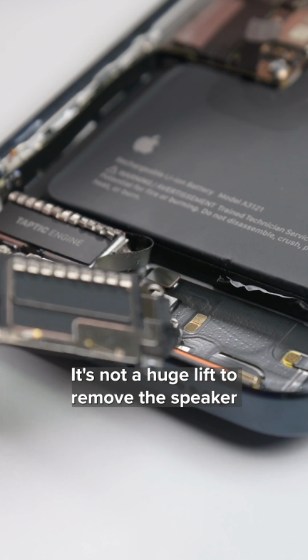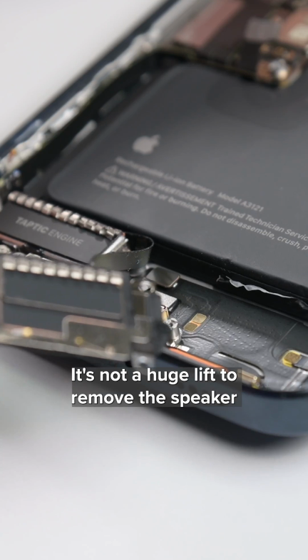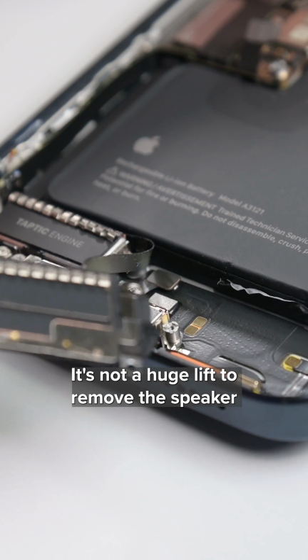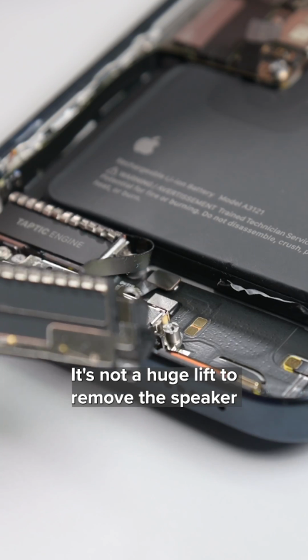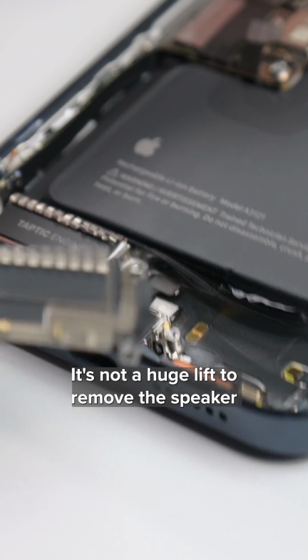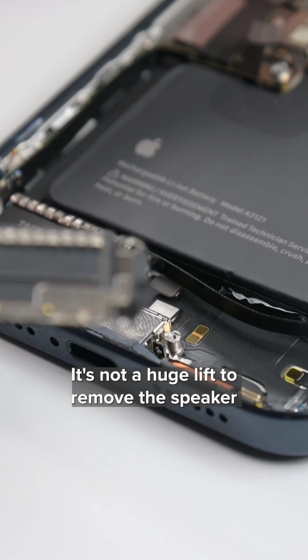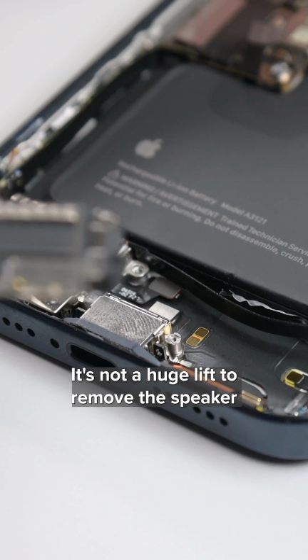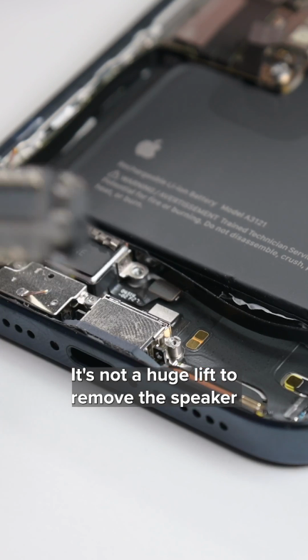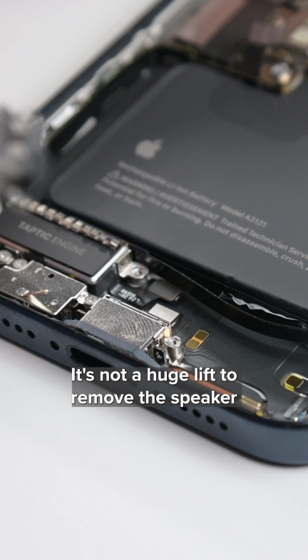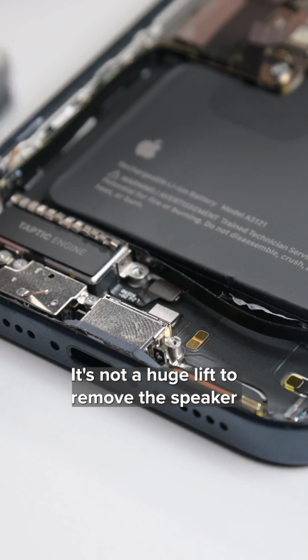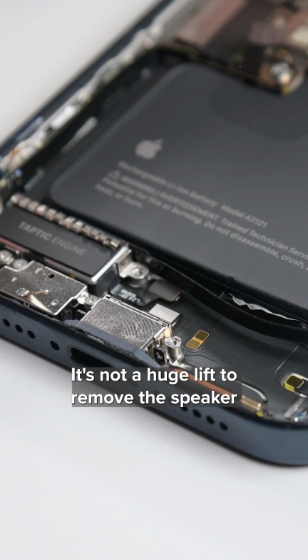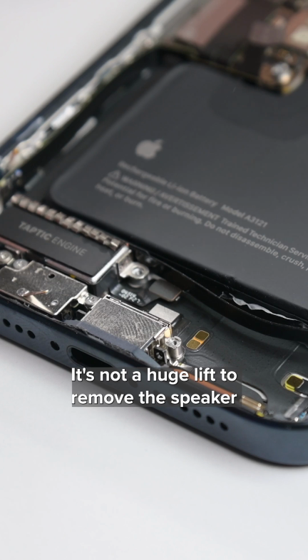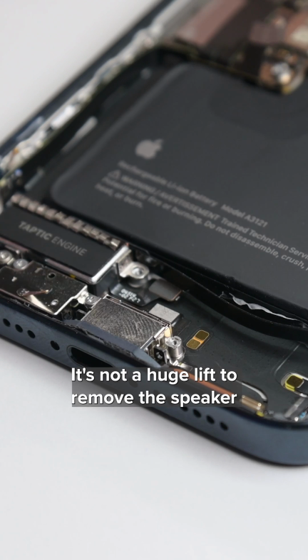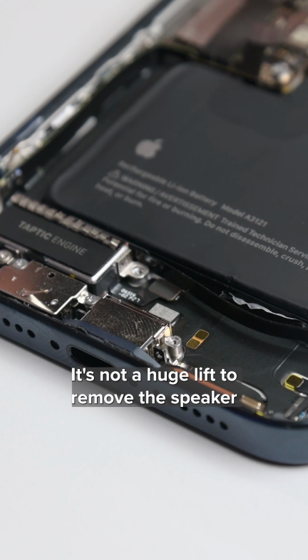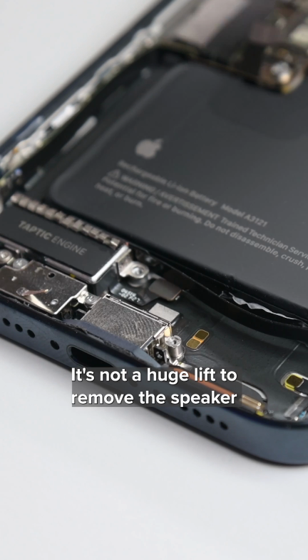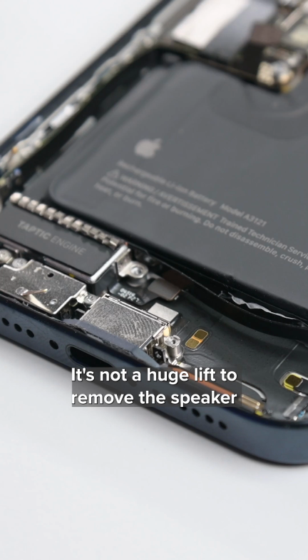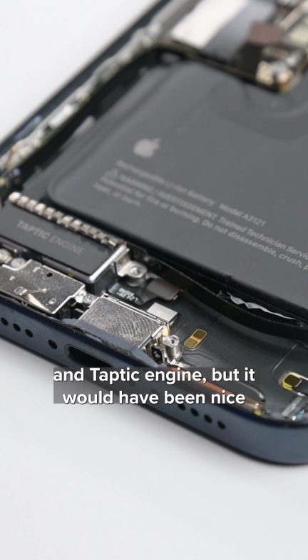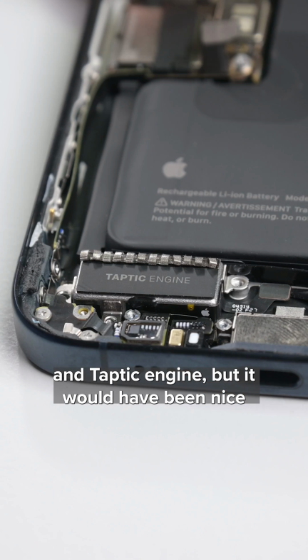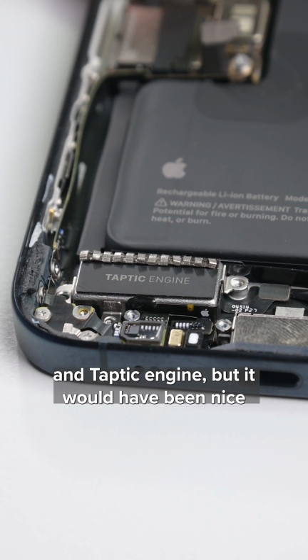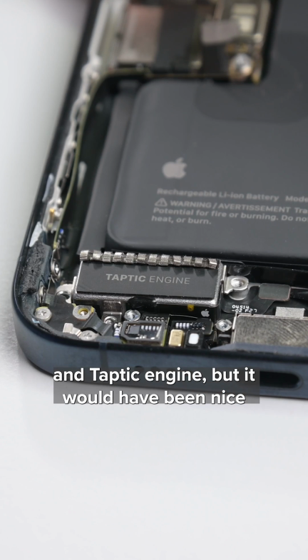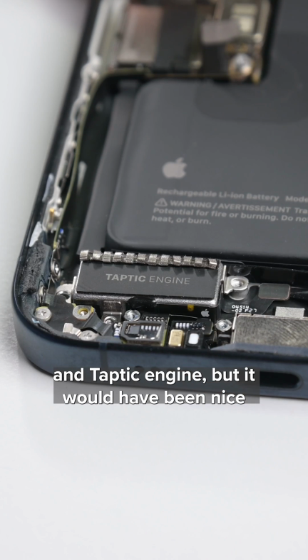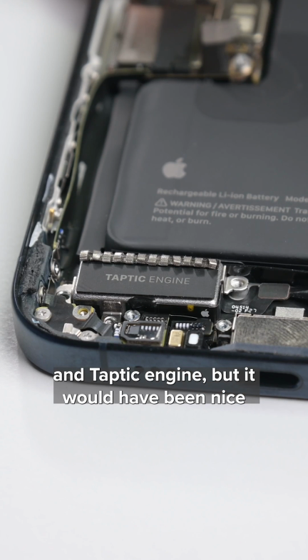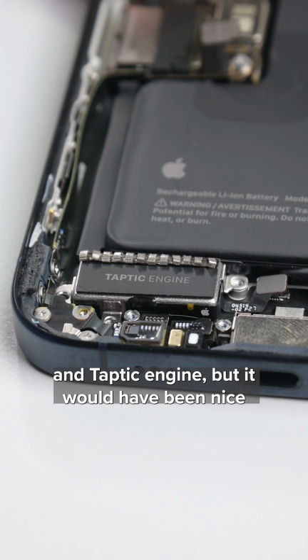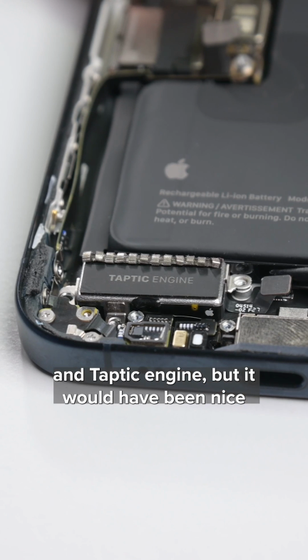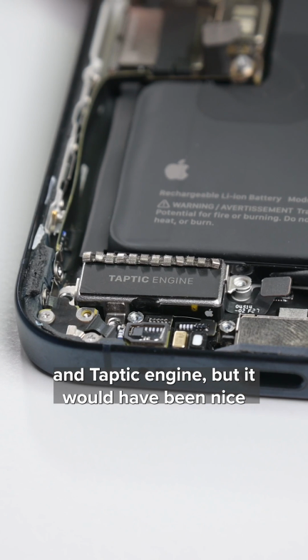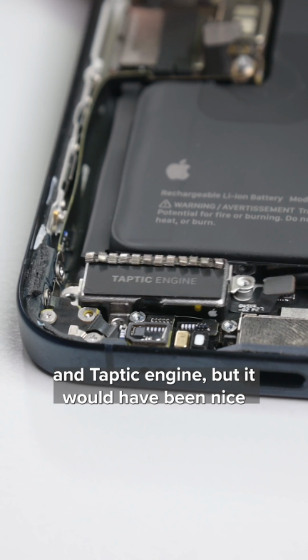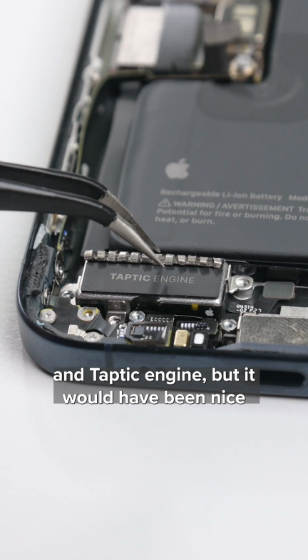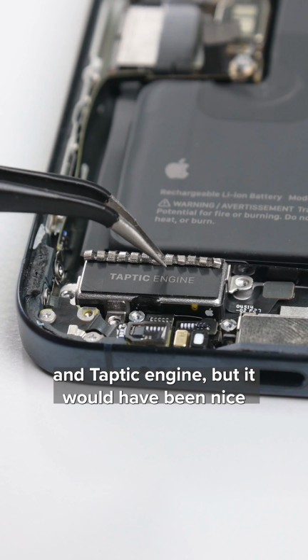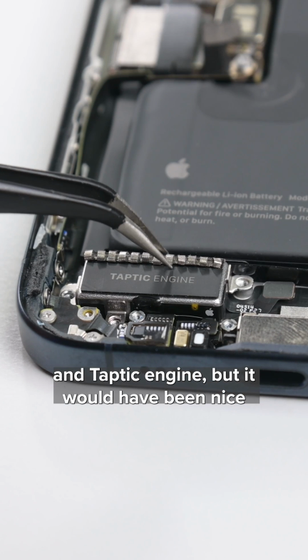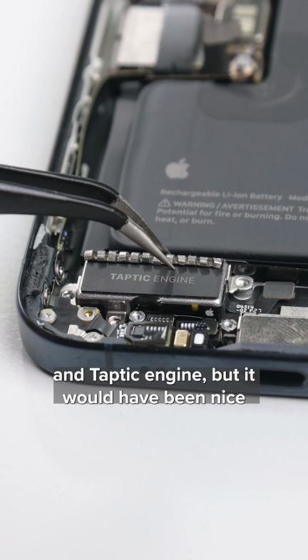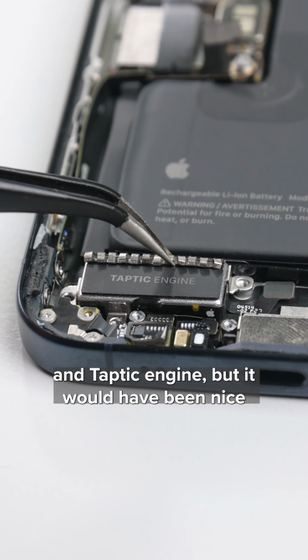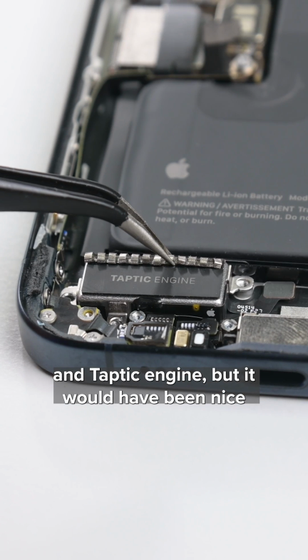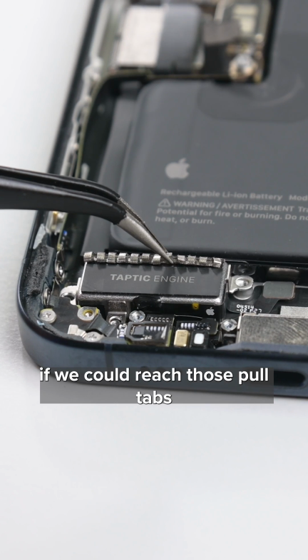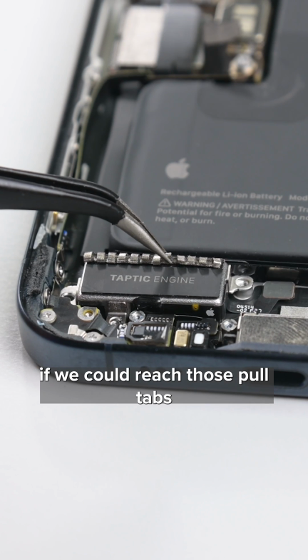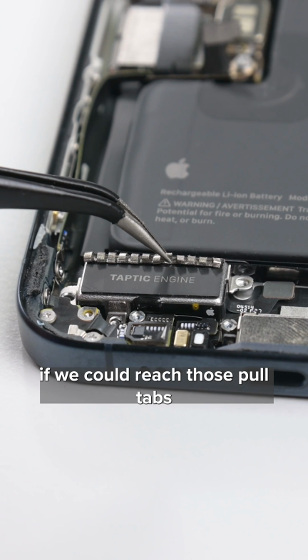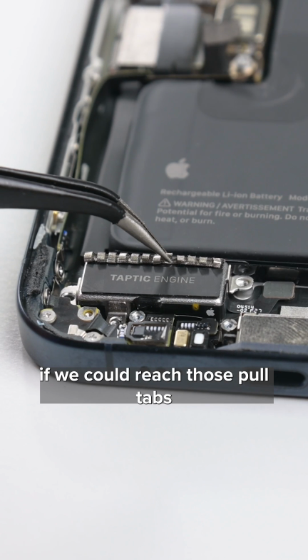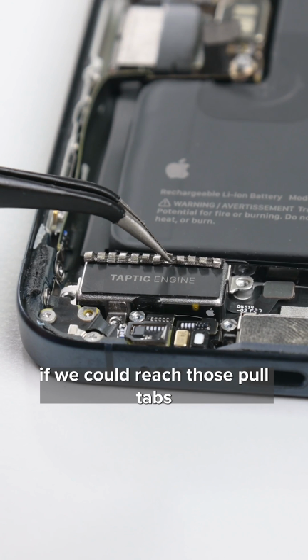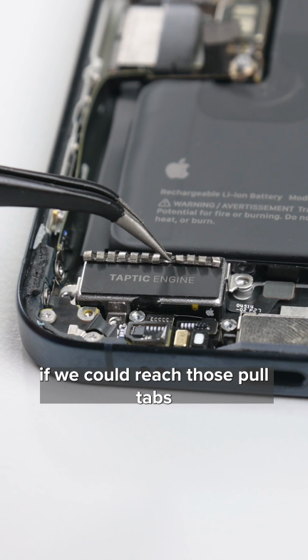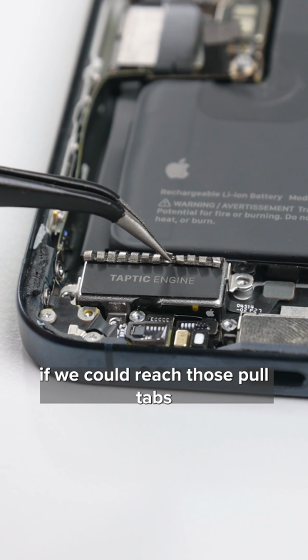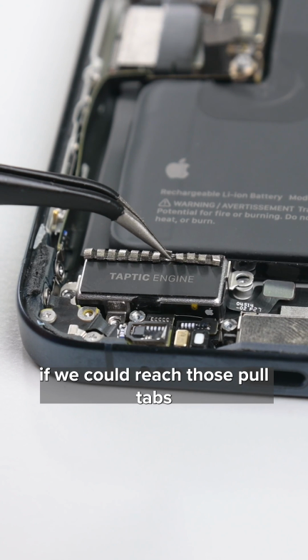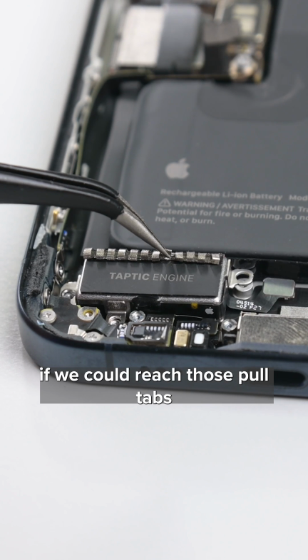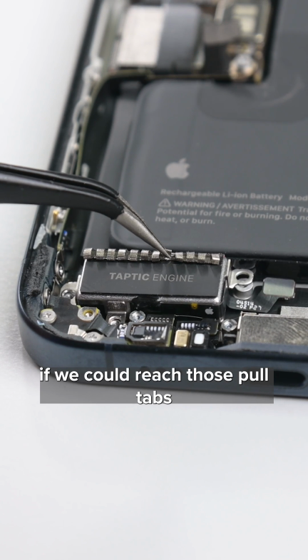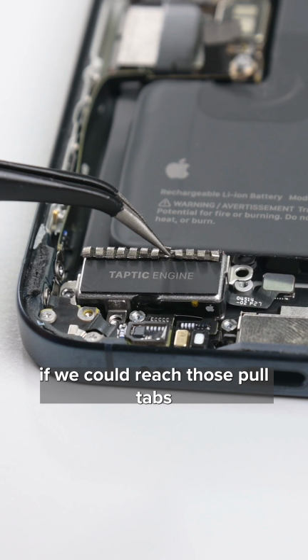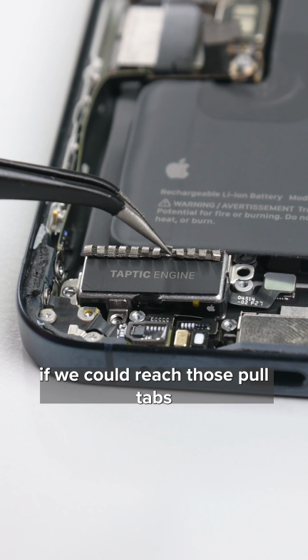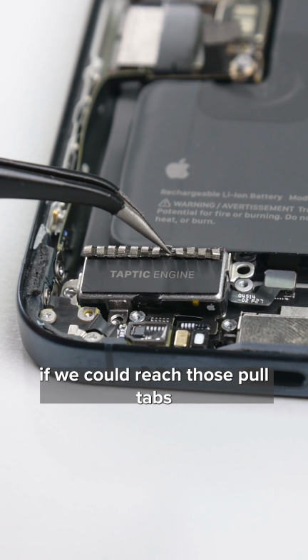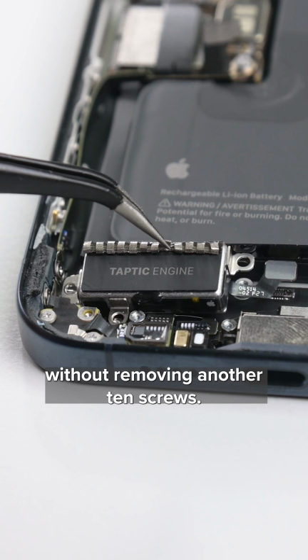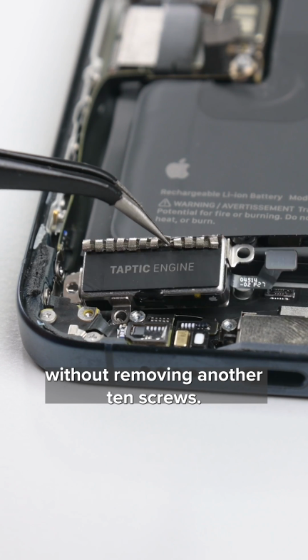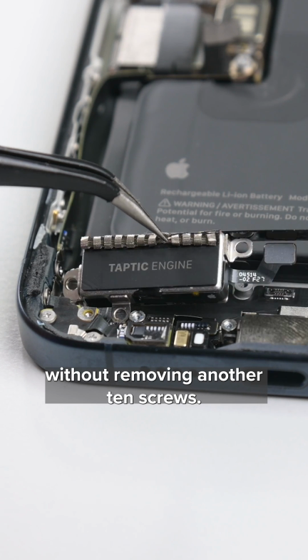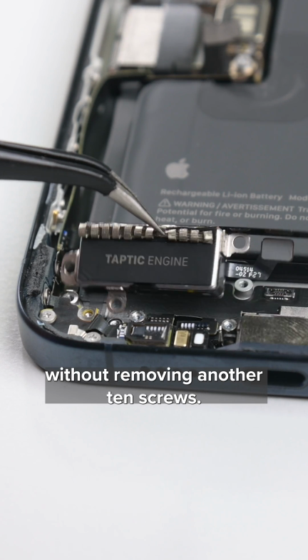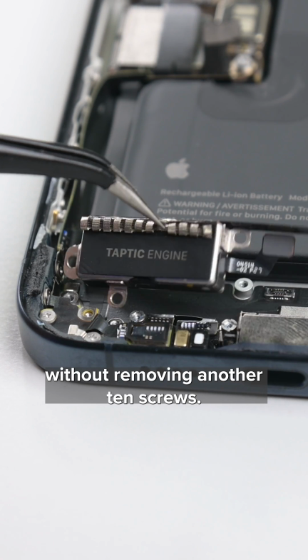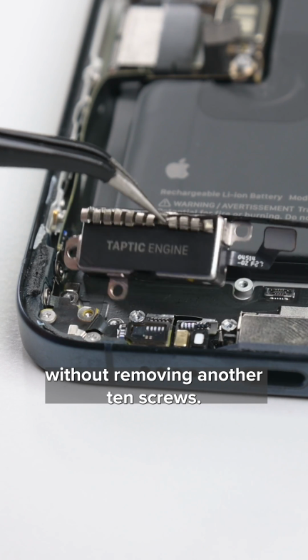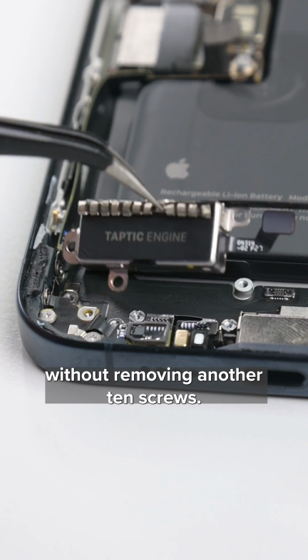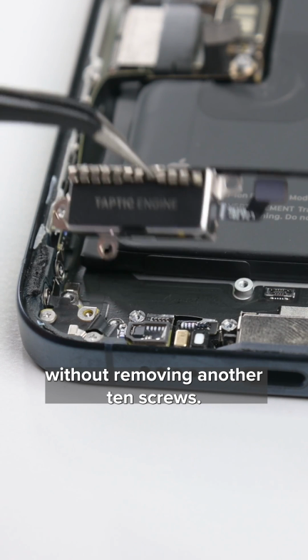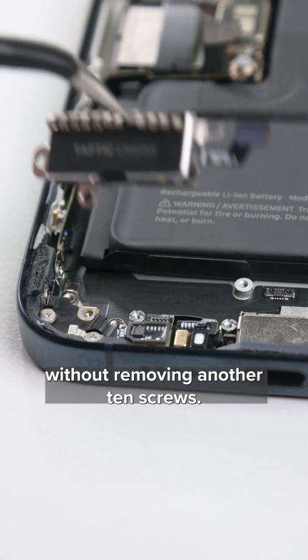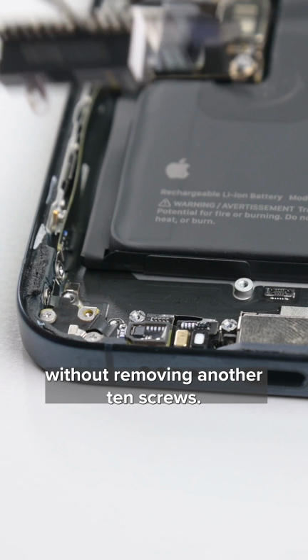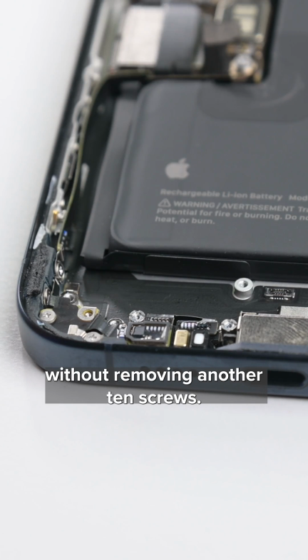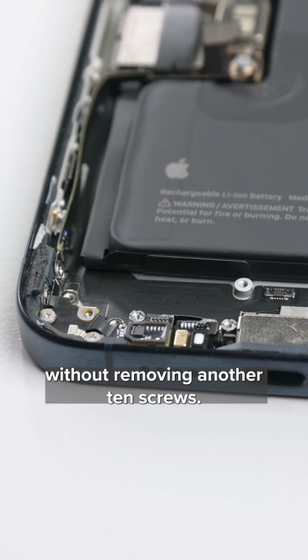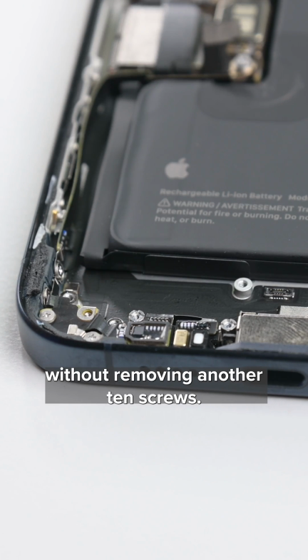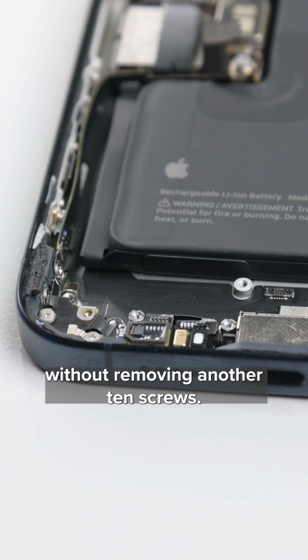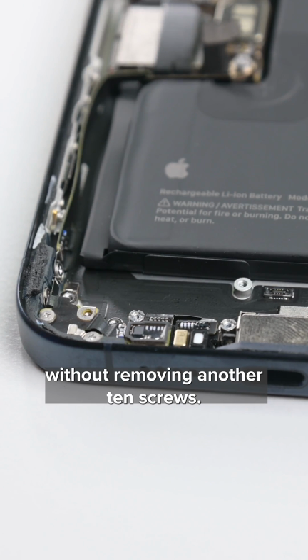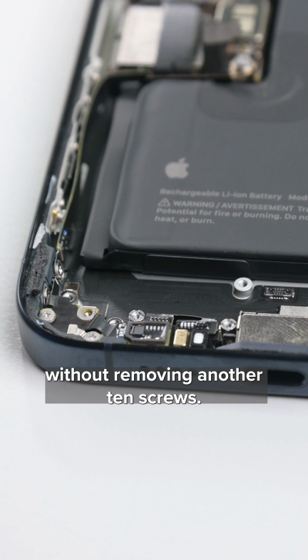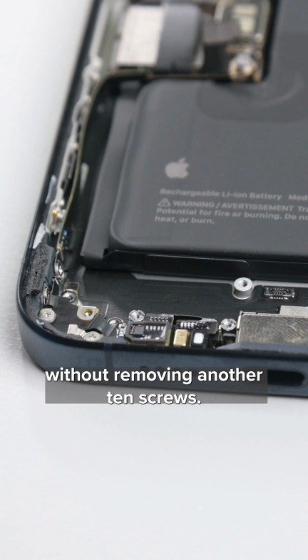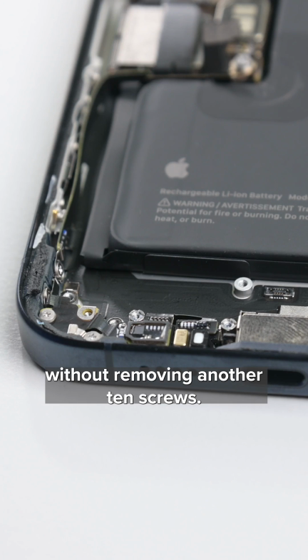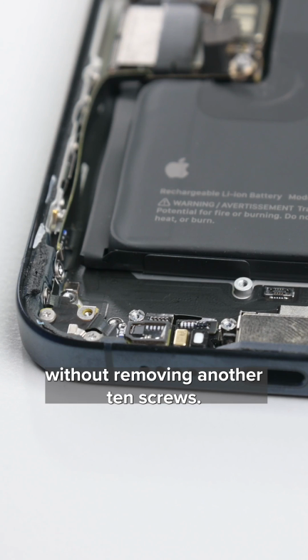It's not a huge lift to remove the speaker and taptic engine, but it would have been nice if we could reach those pull tabs without removing another 10 screws.